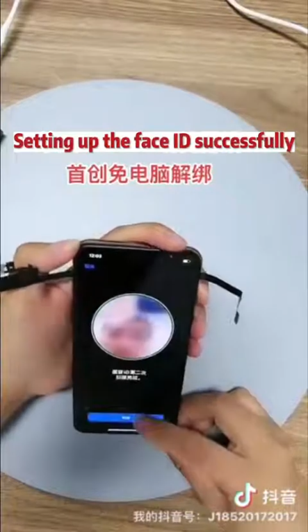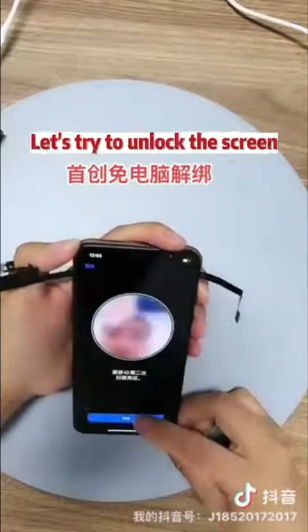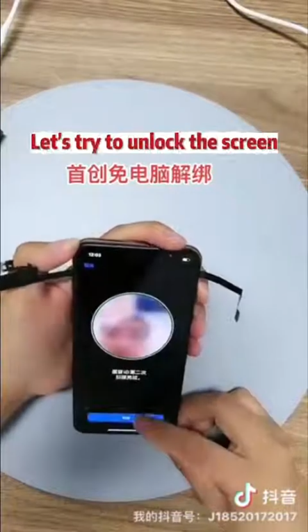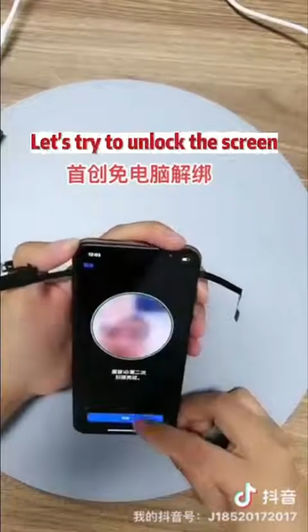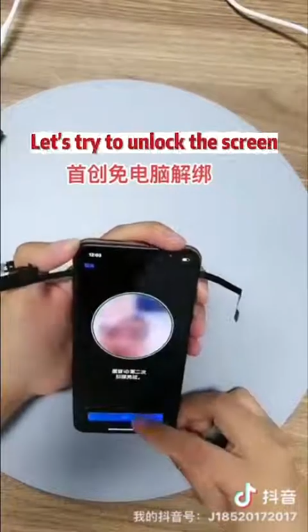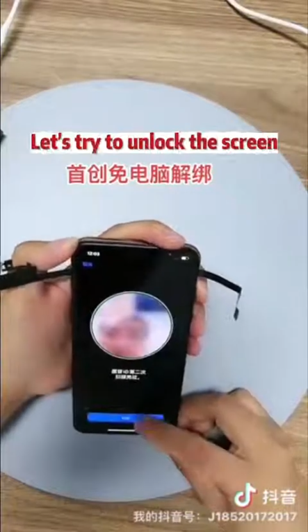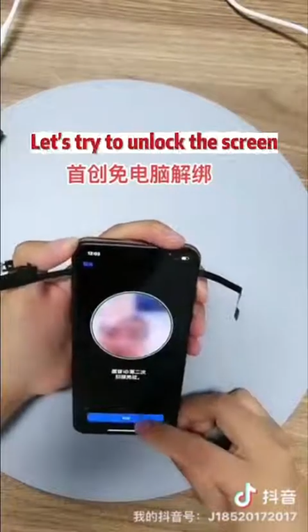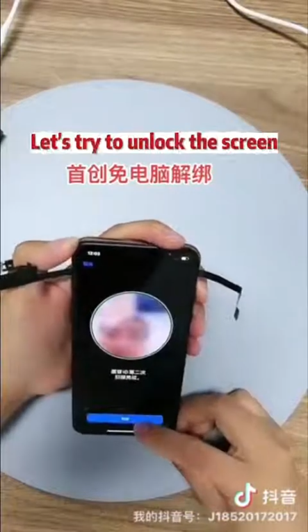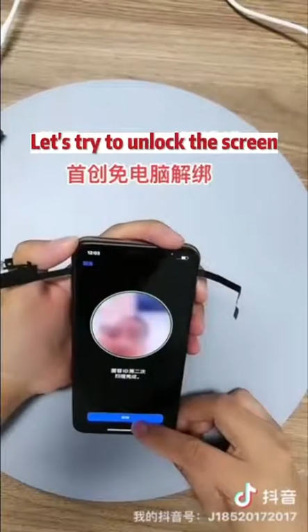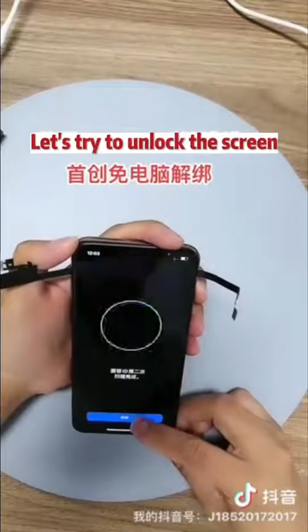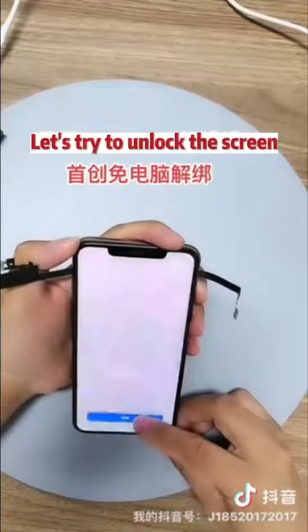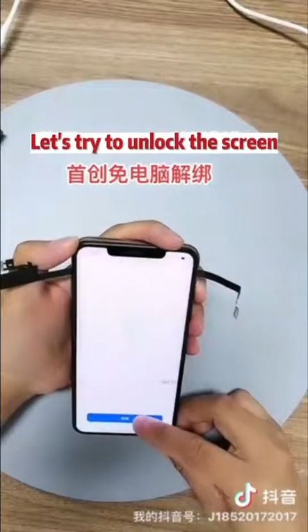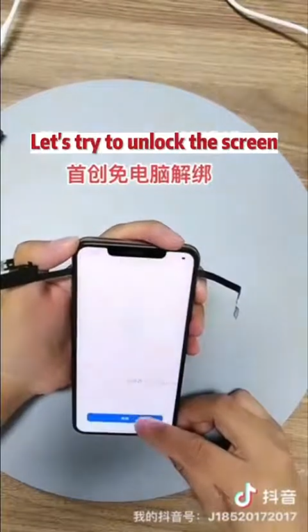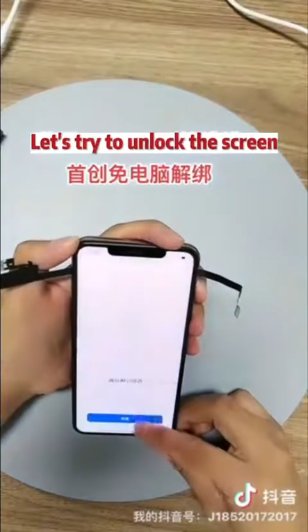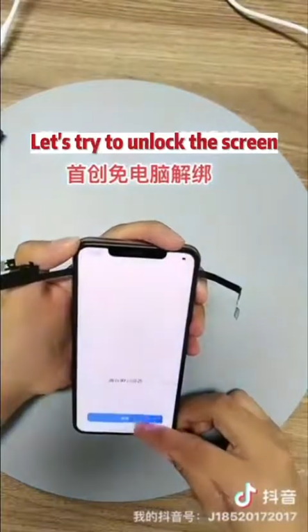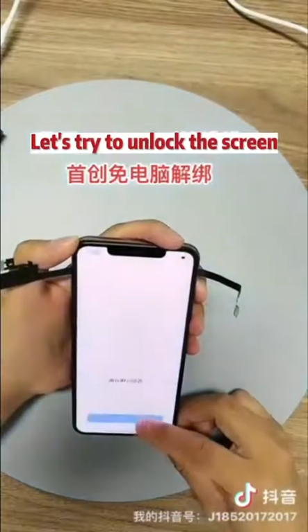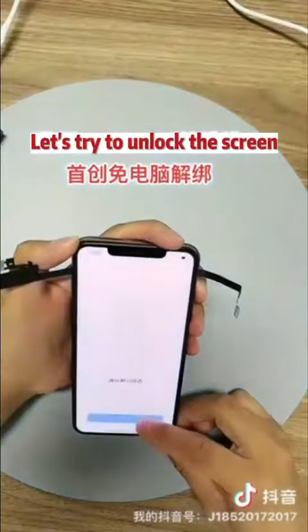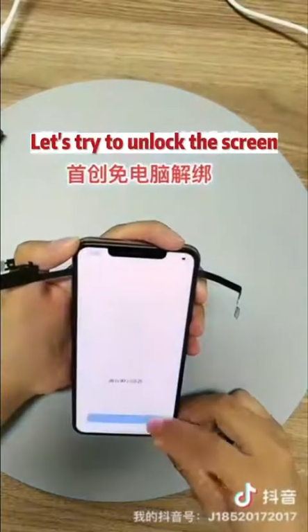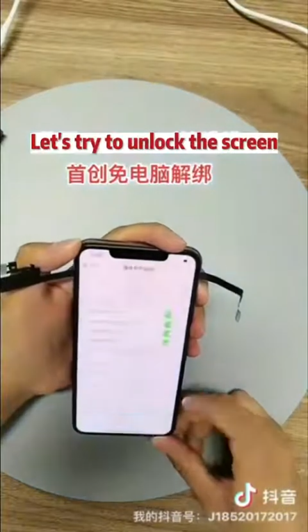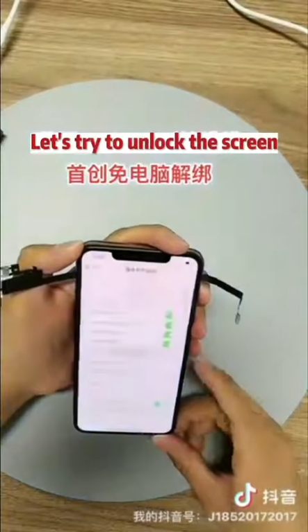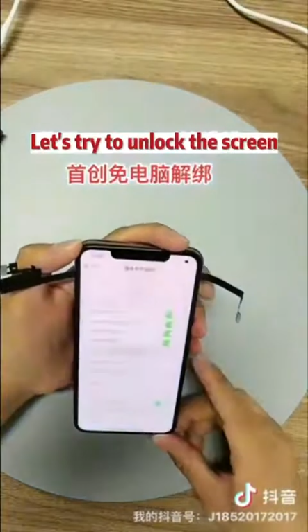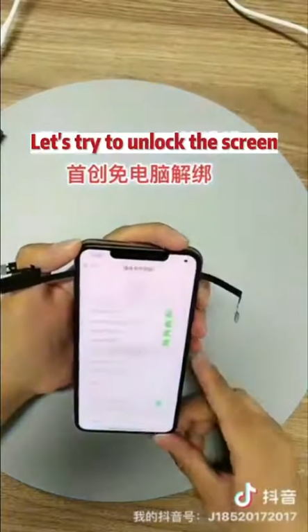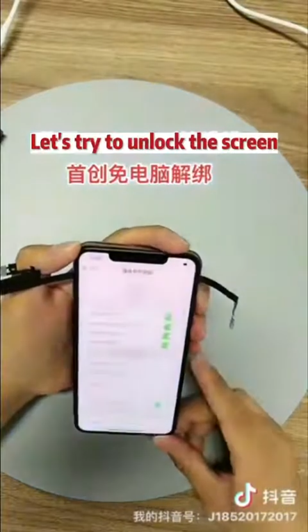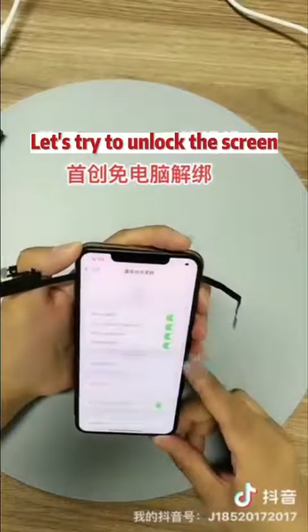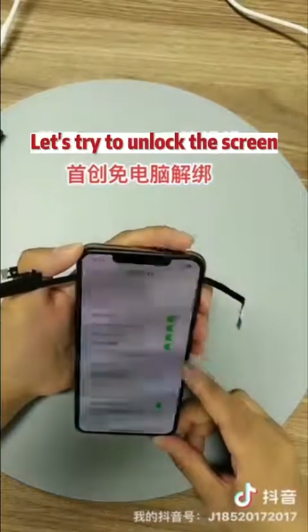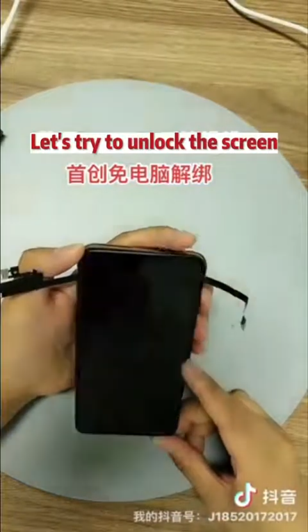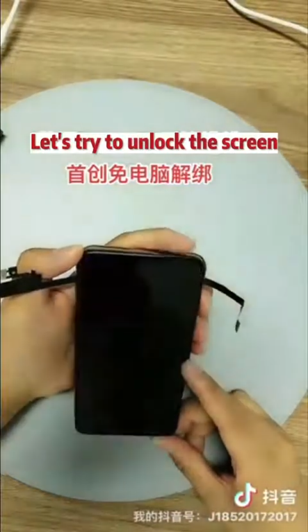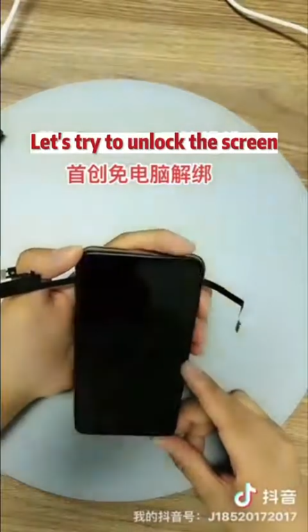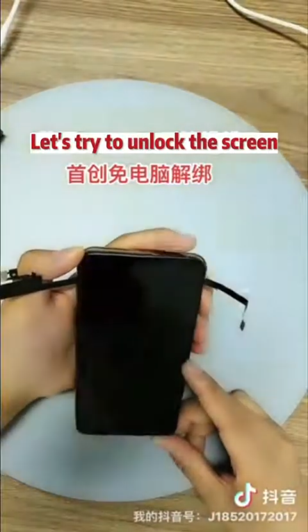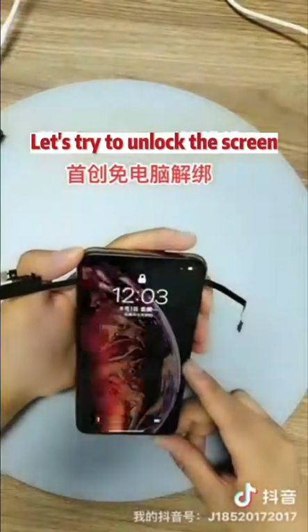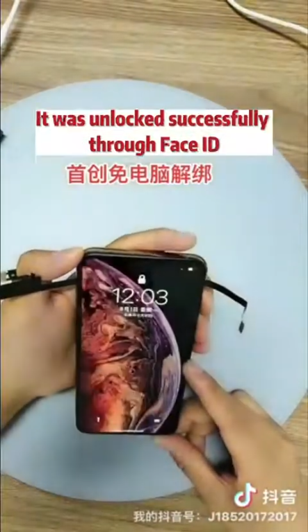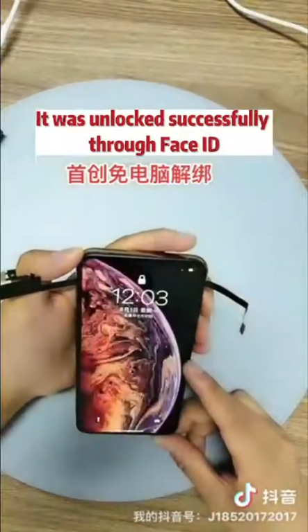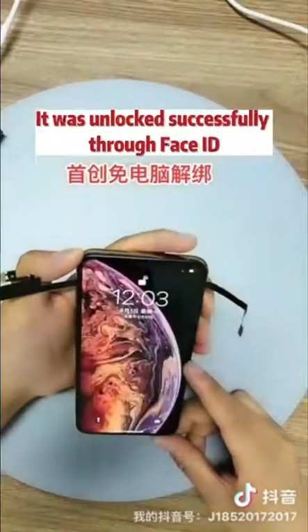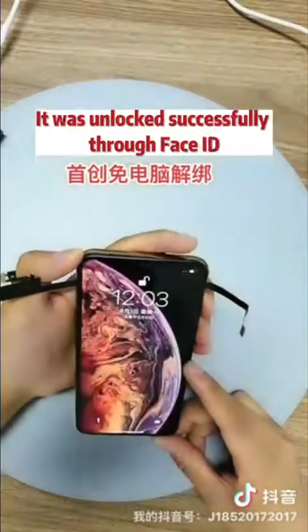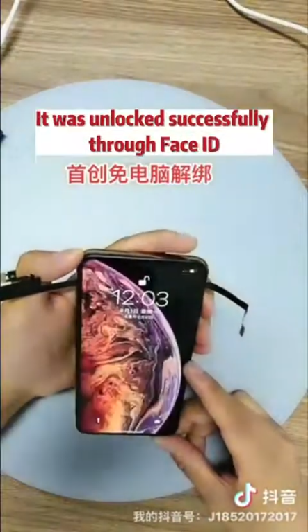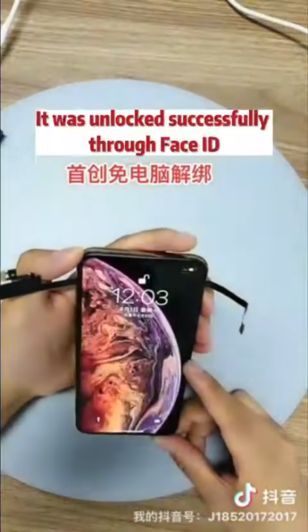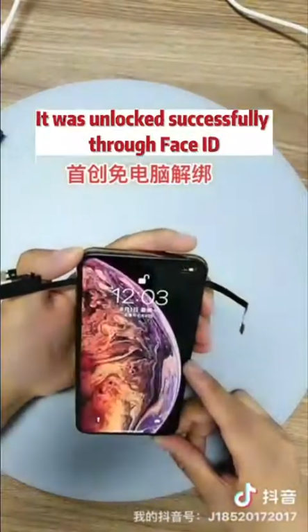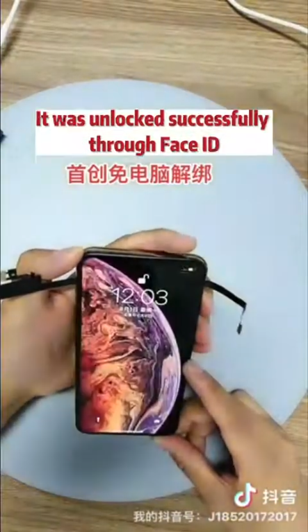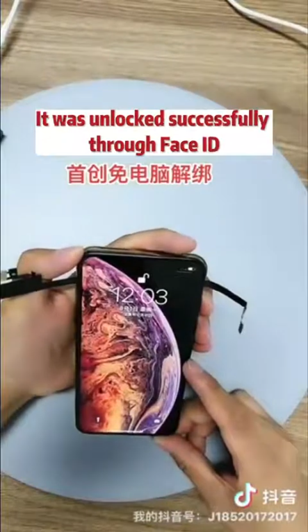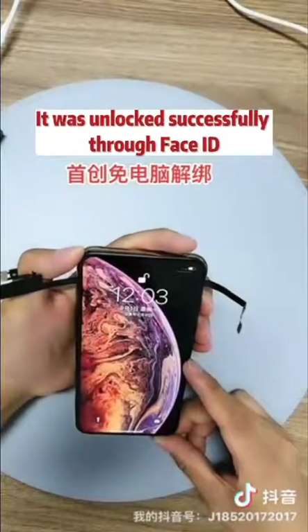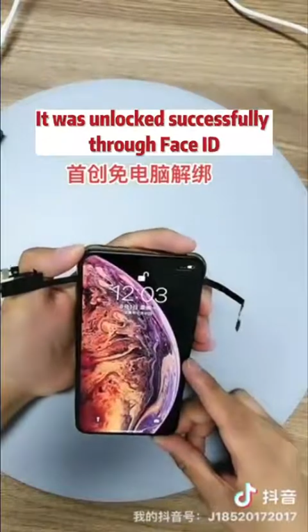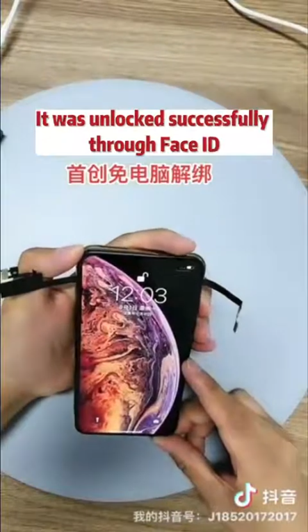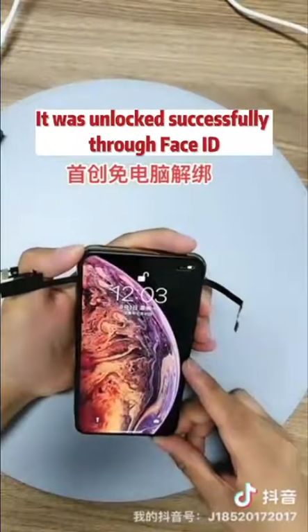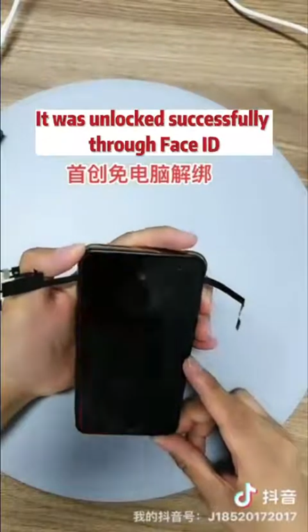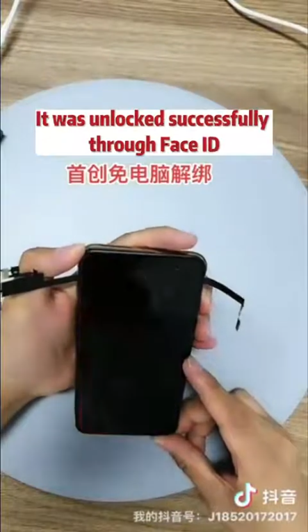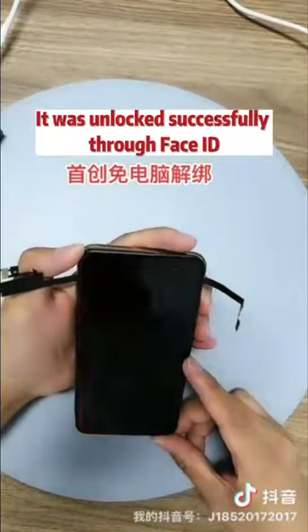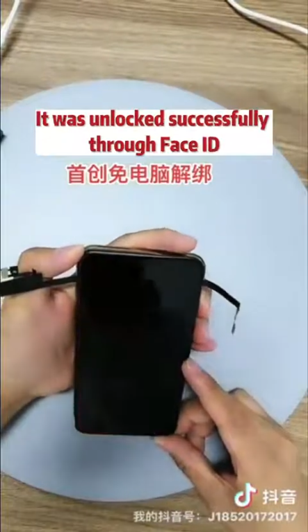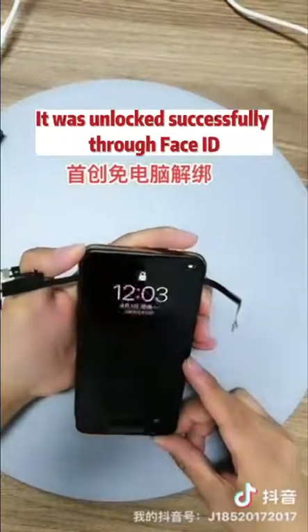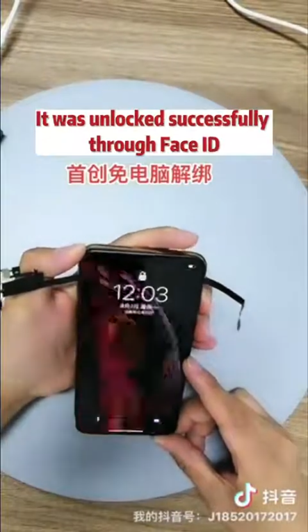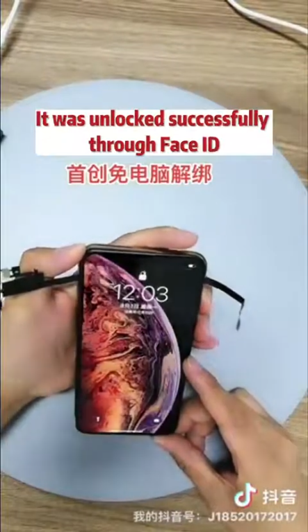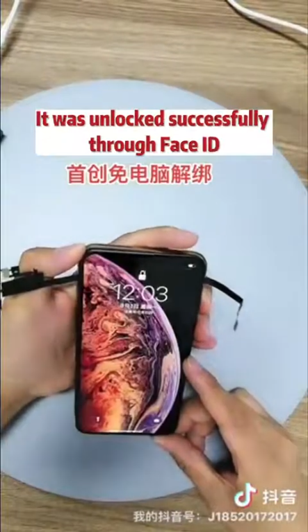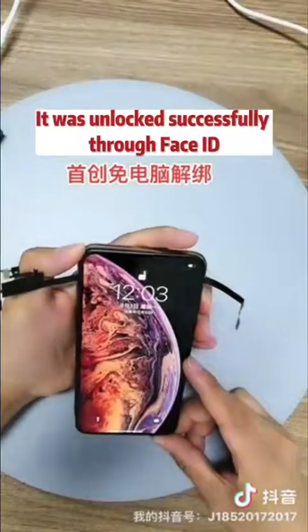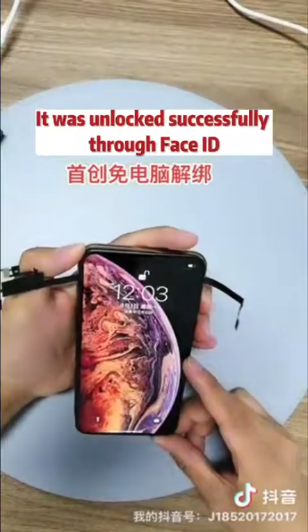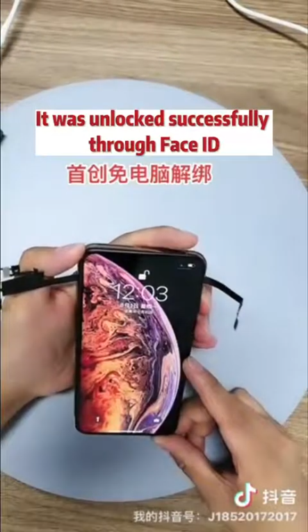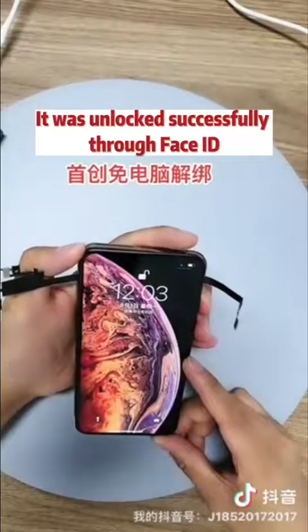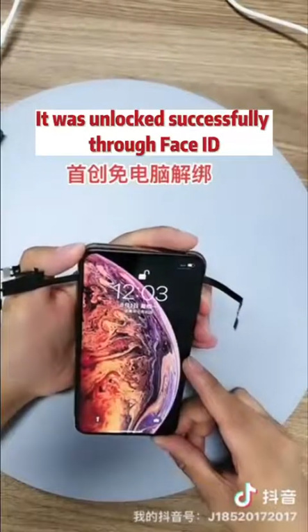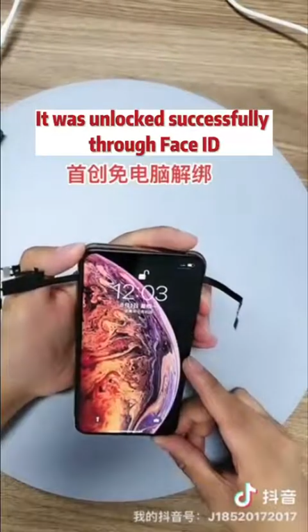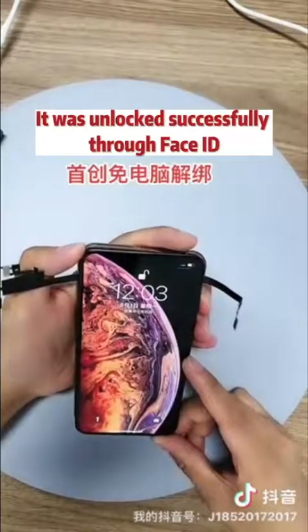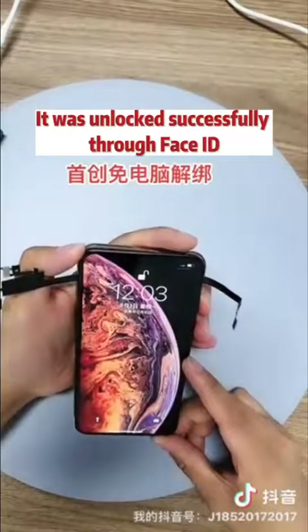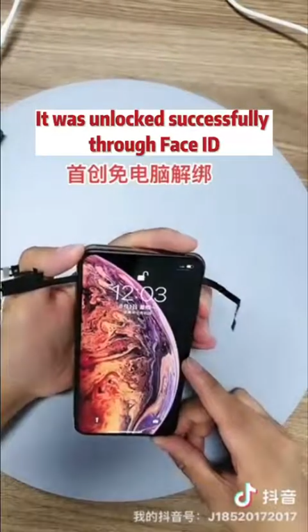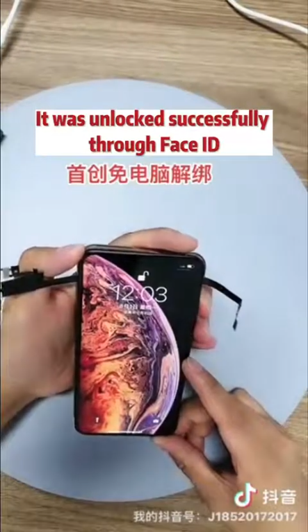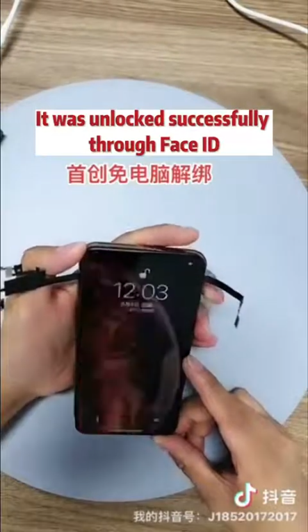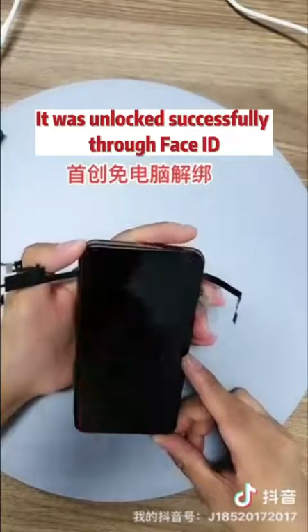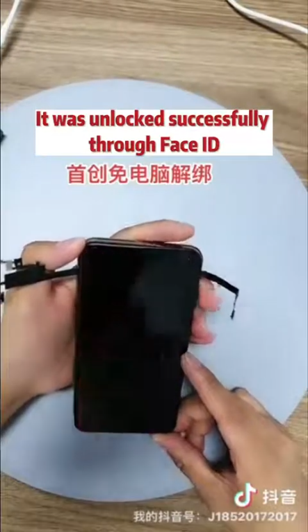Let's try to unlock the screen. It was unlocked successfully through Face ID.